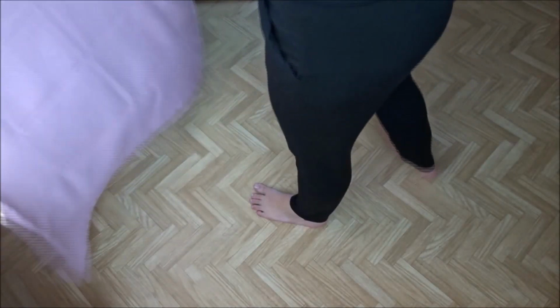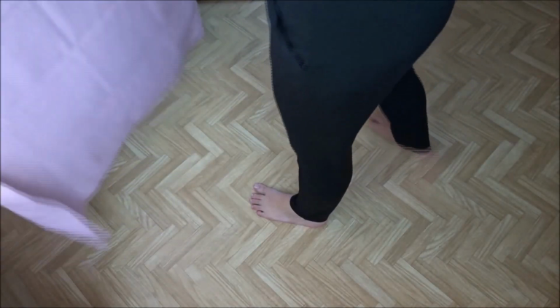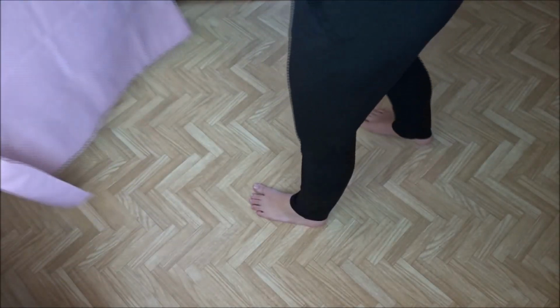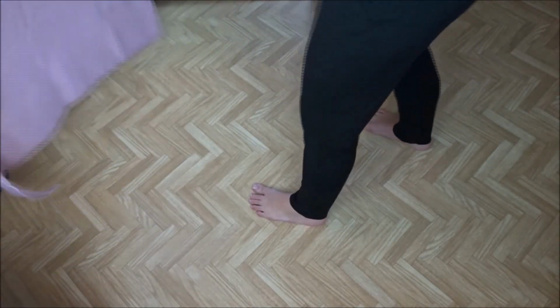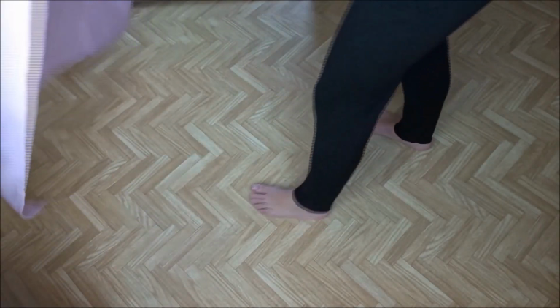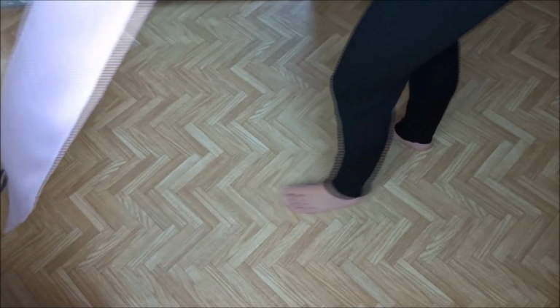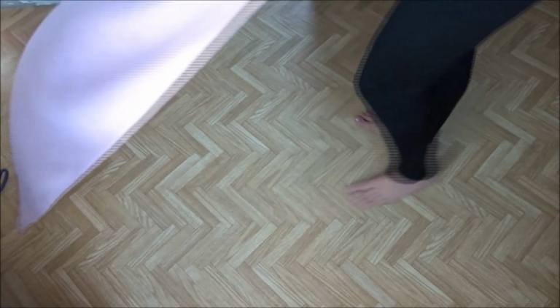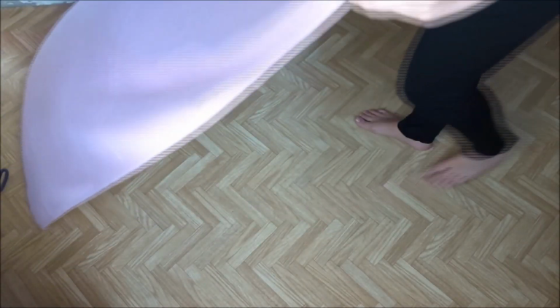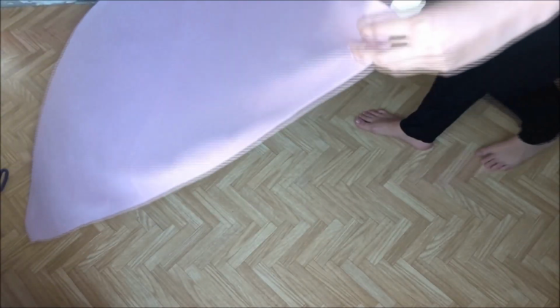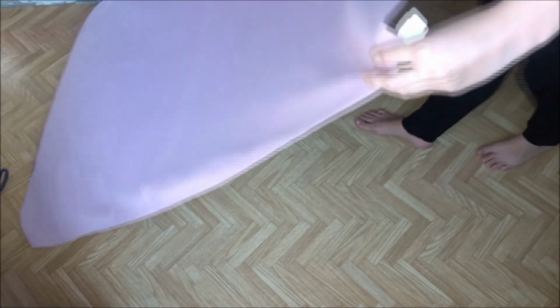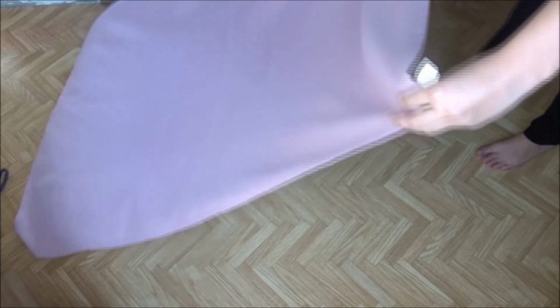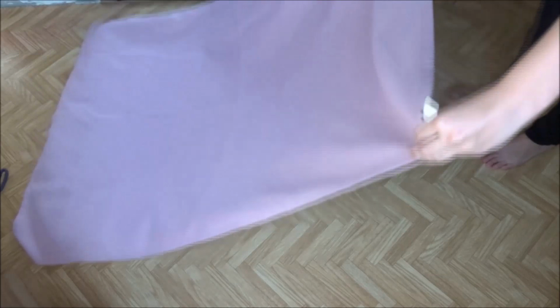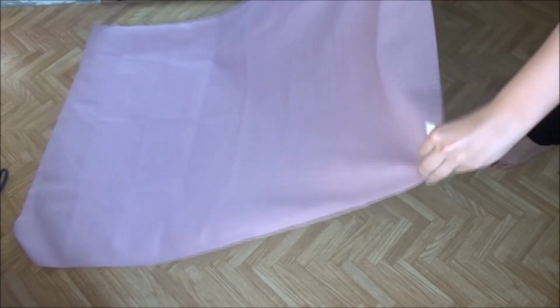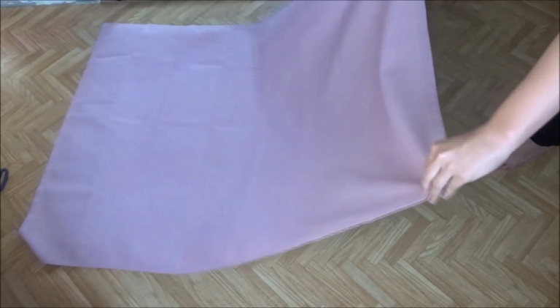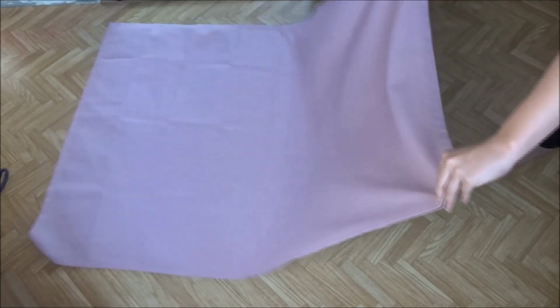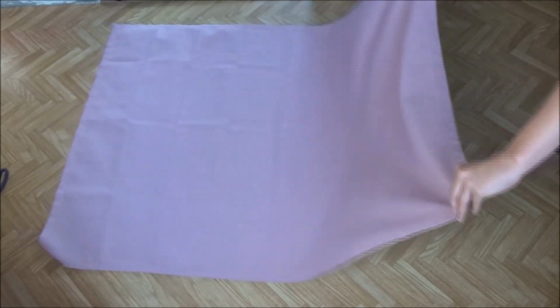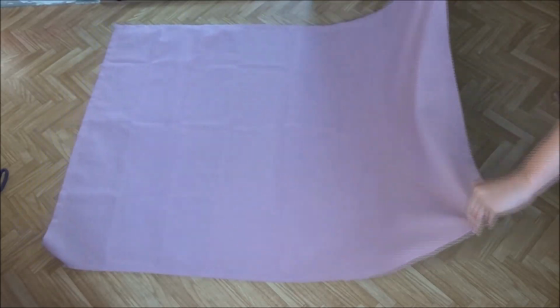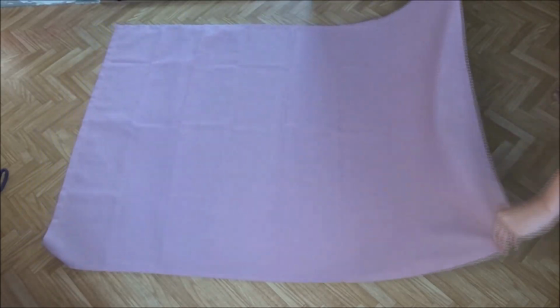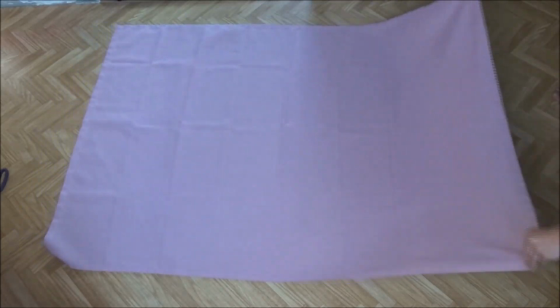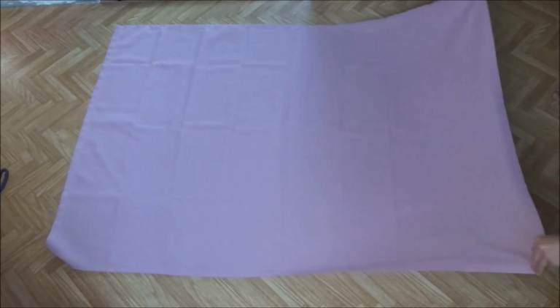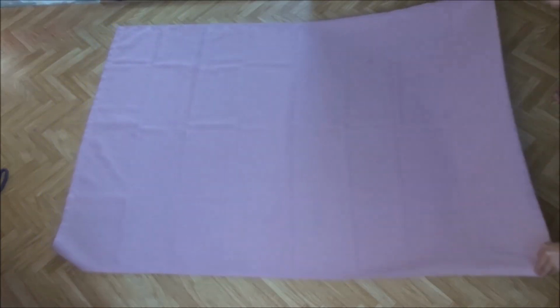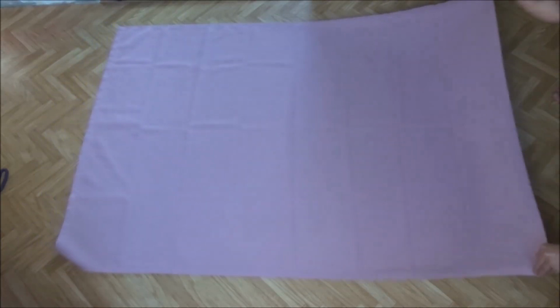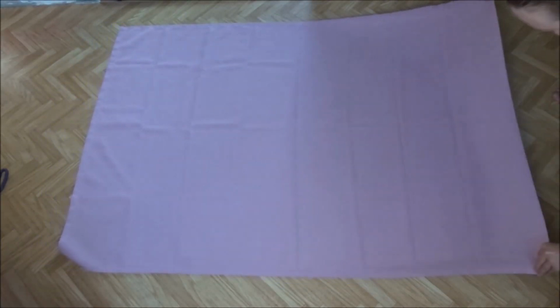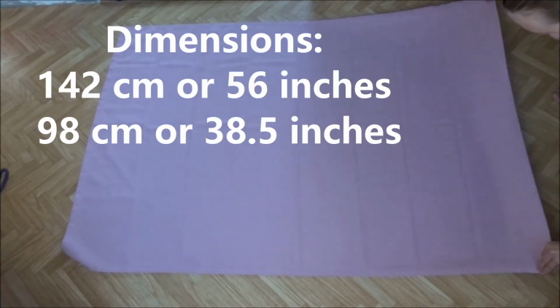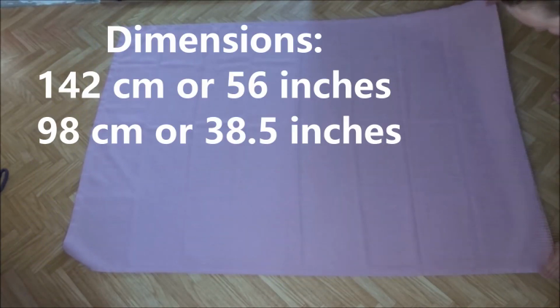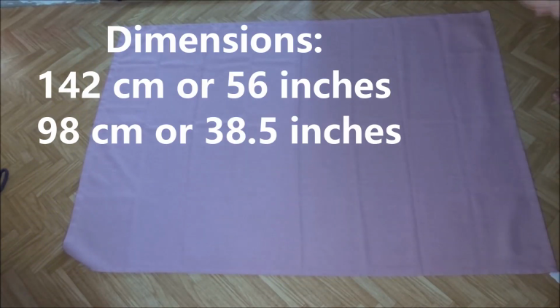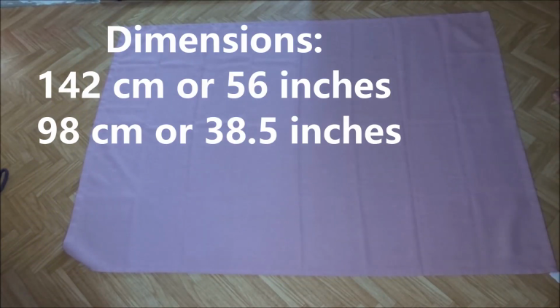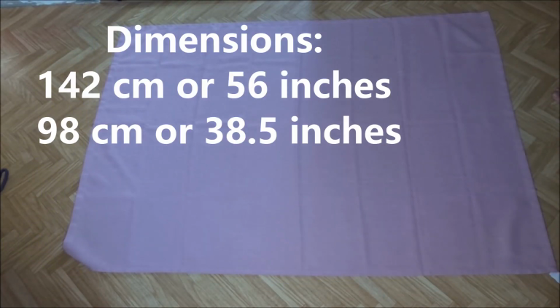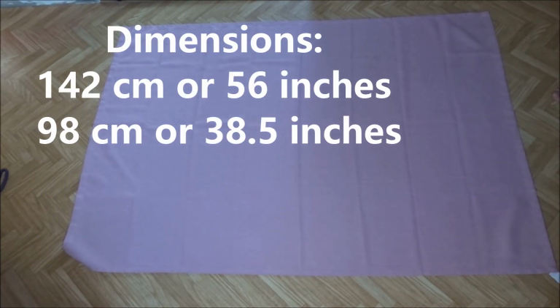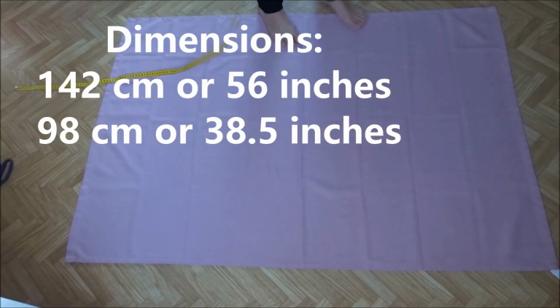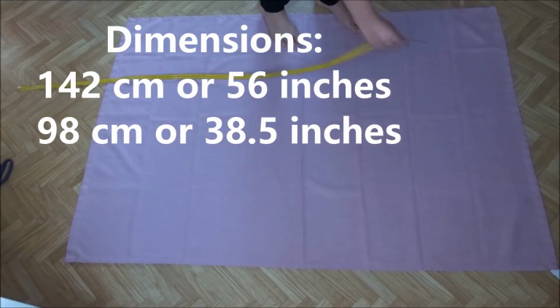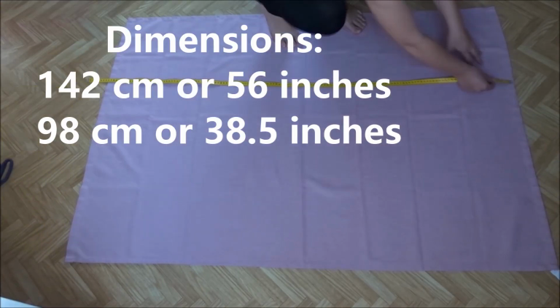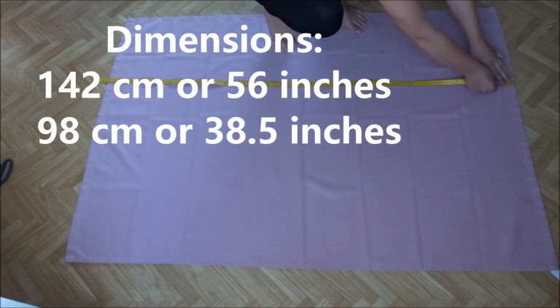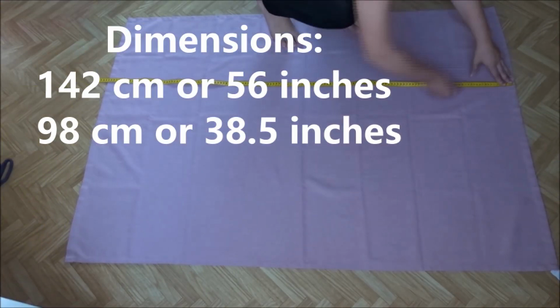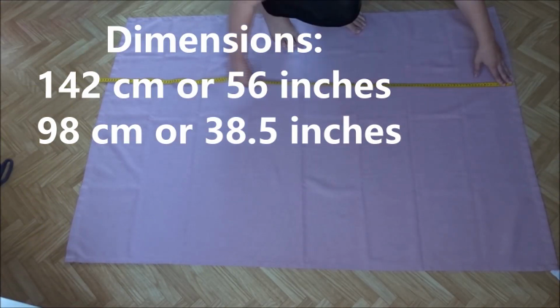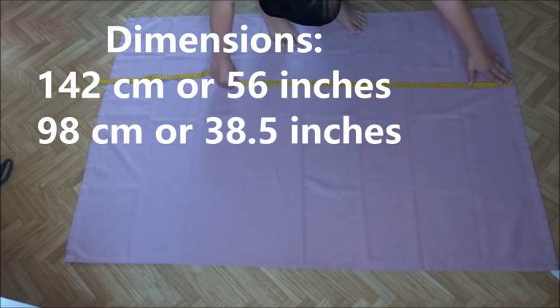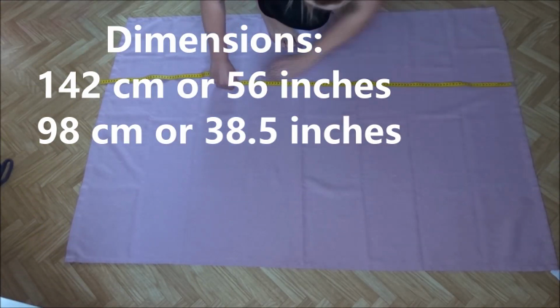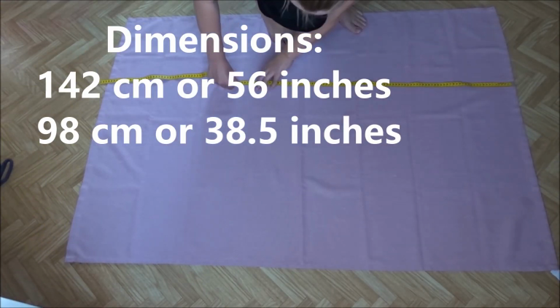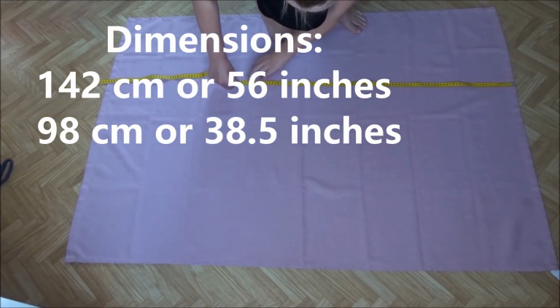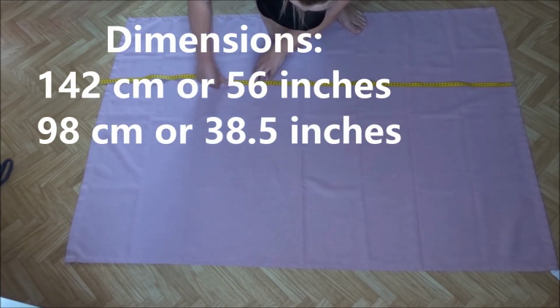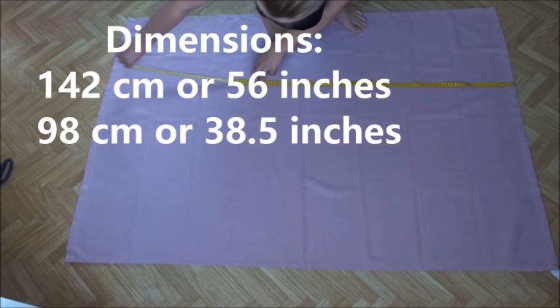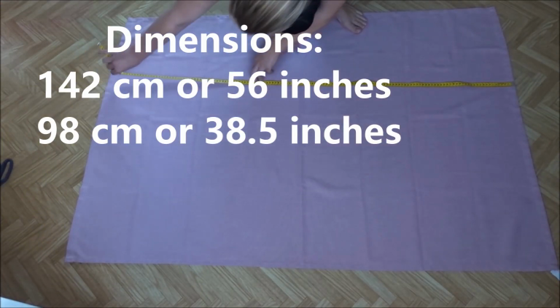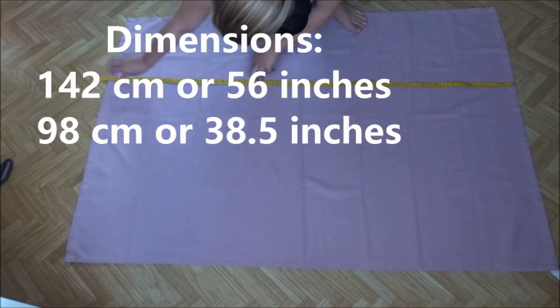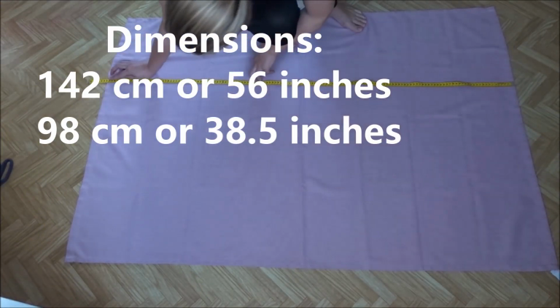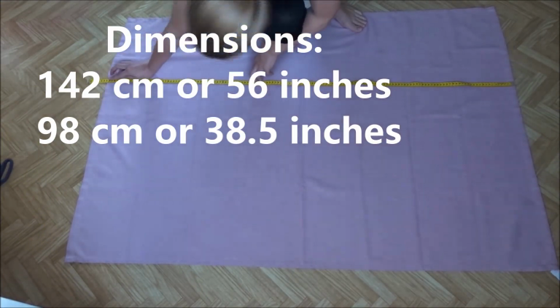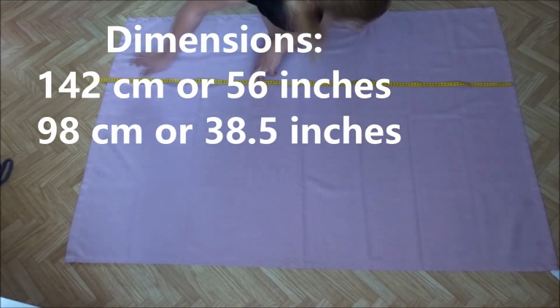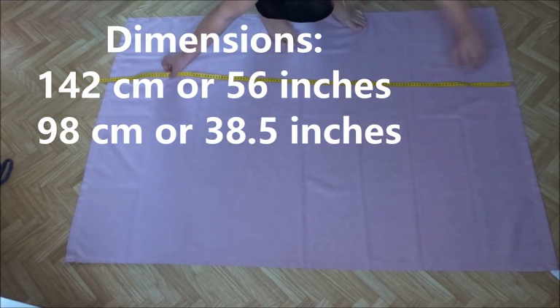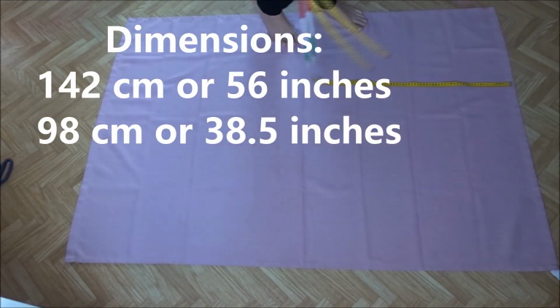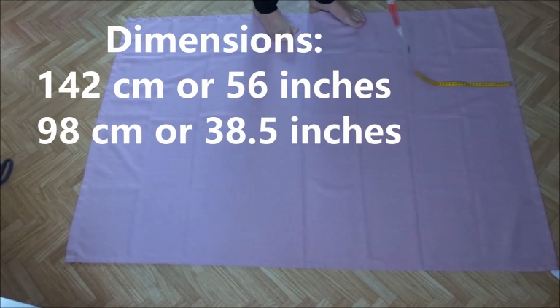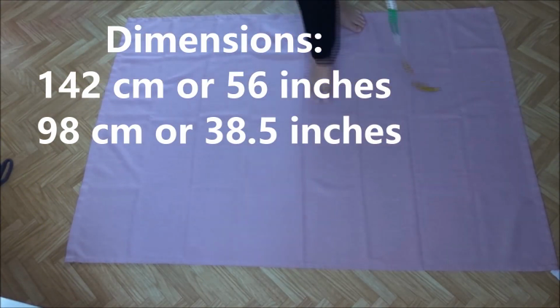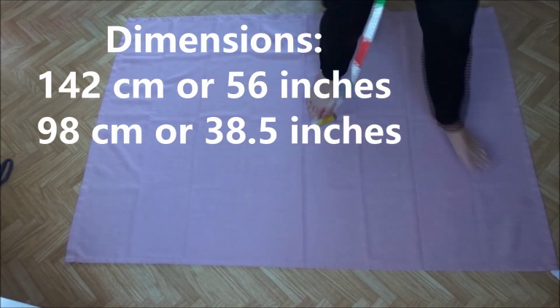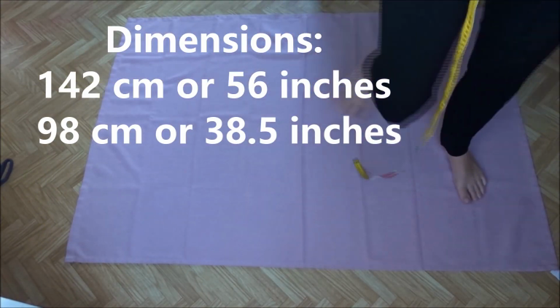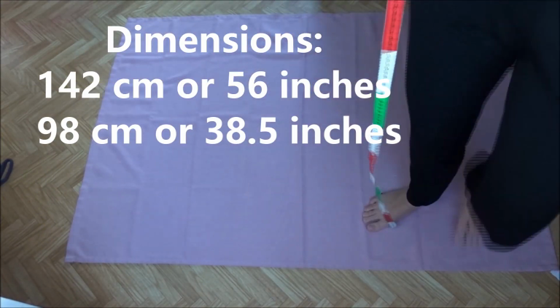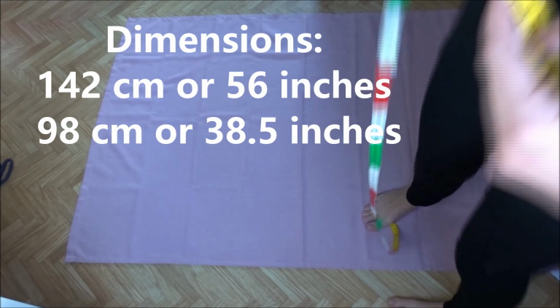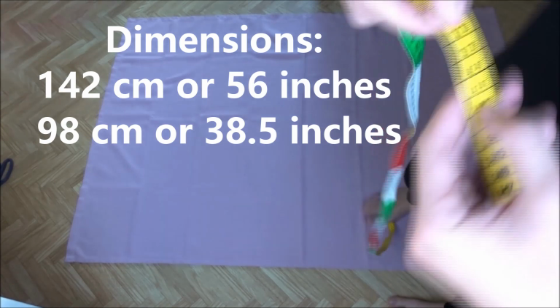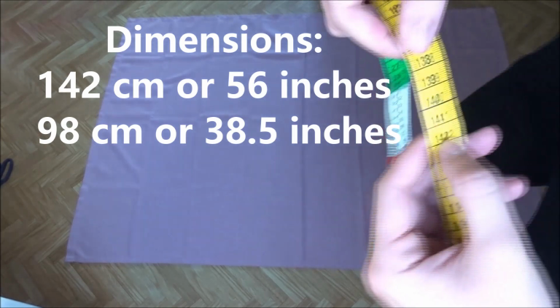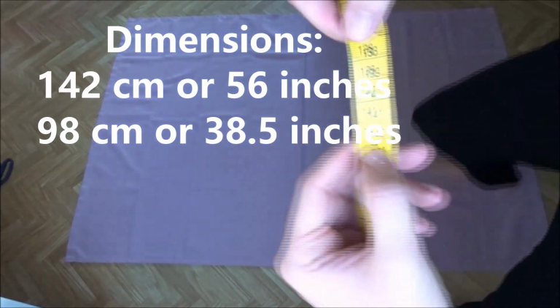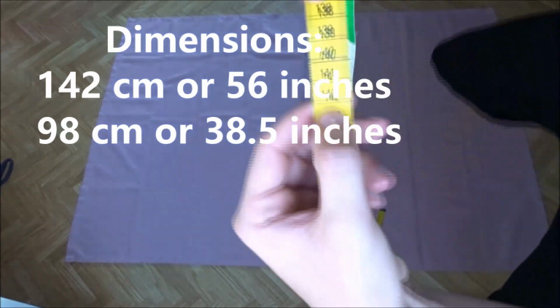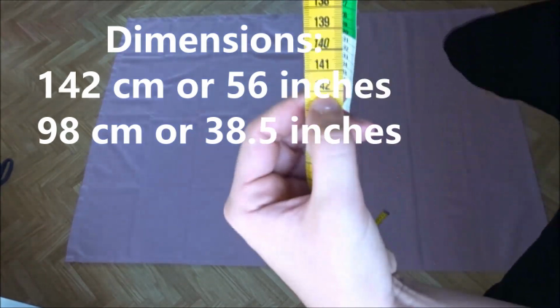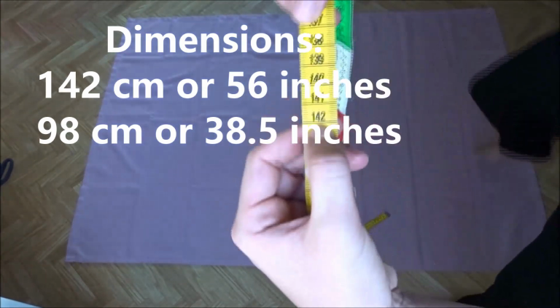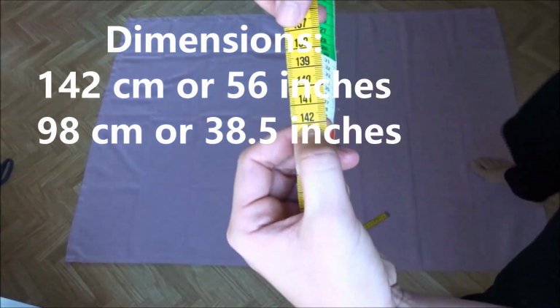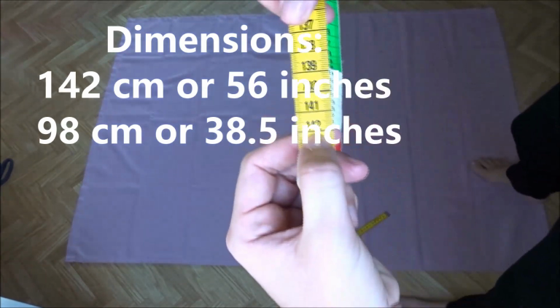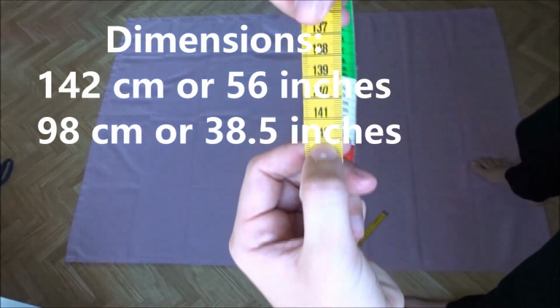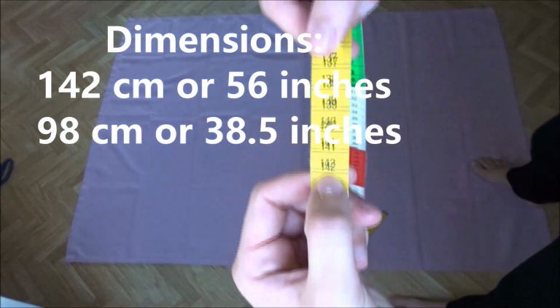I made this pinafore apron from a piece of fabric that I bought in the thrift store. I think it was a tablecloth, but it could also be a light carpet.